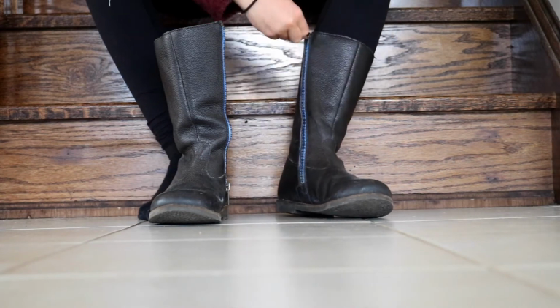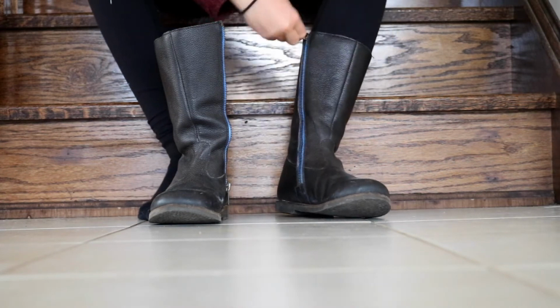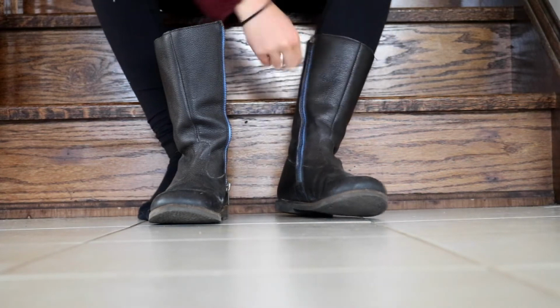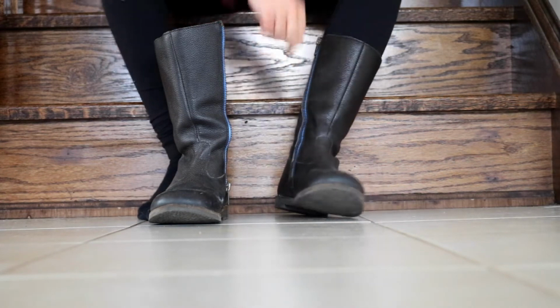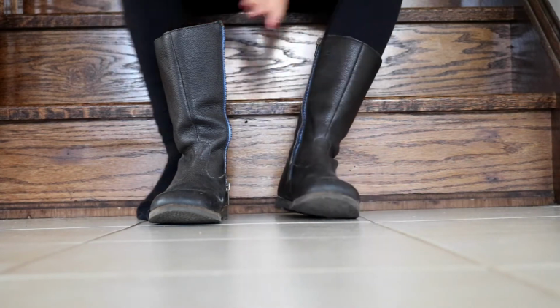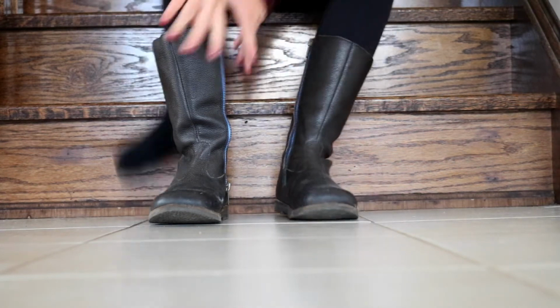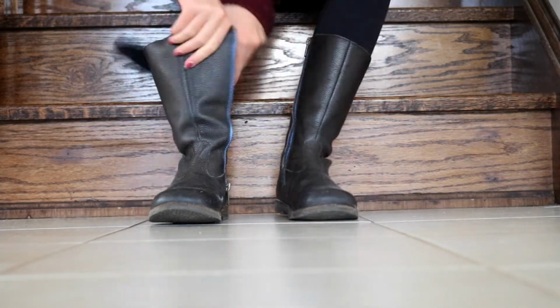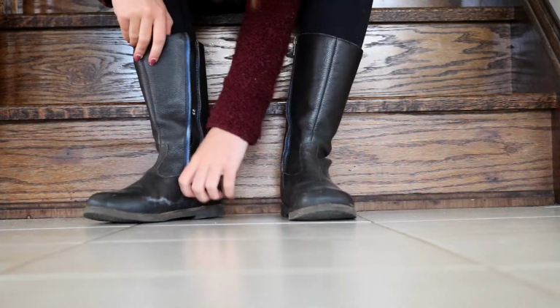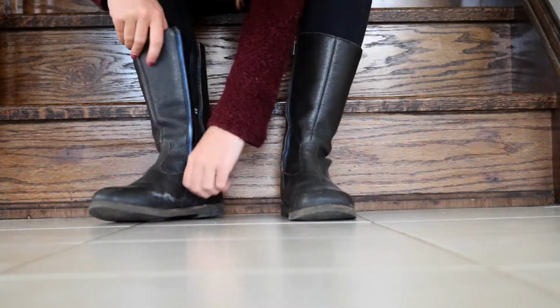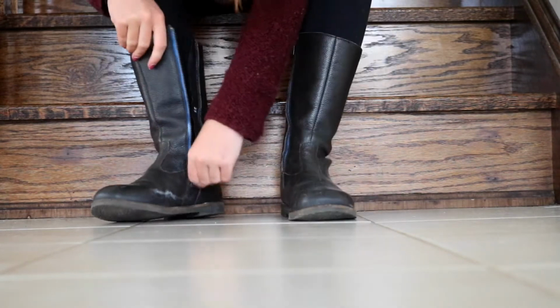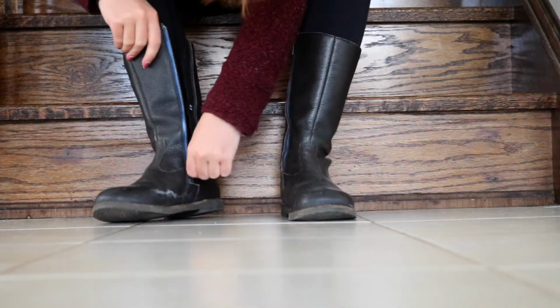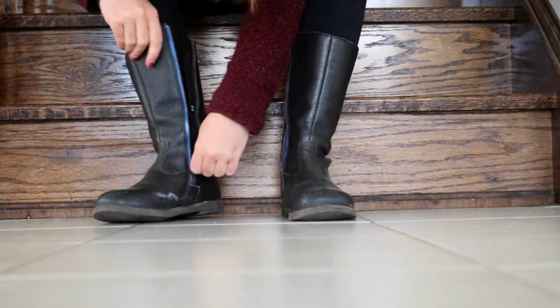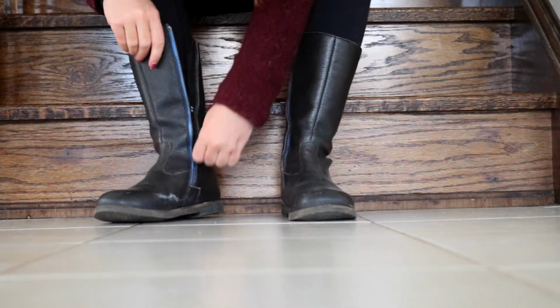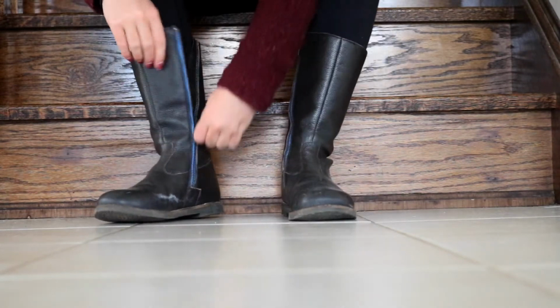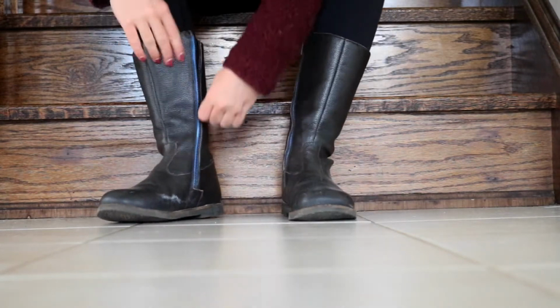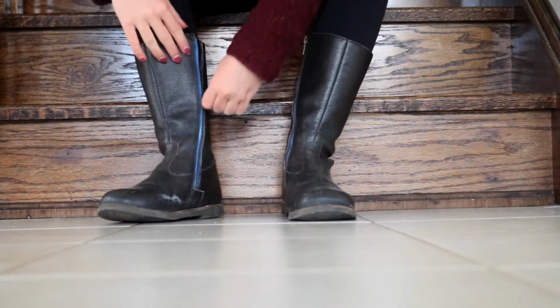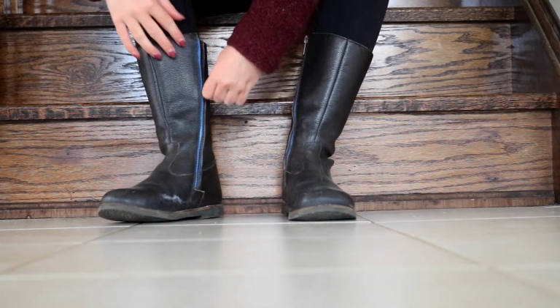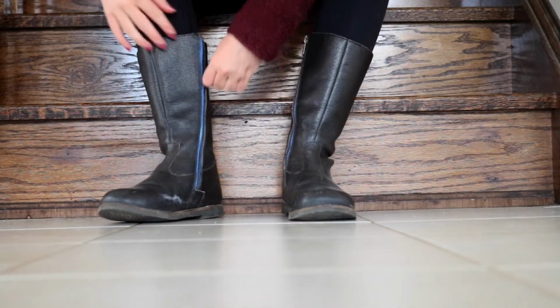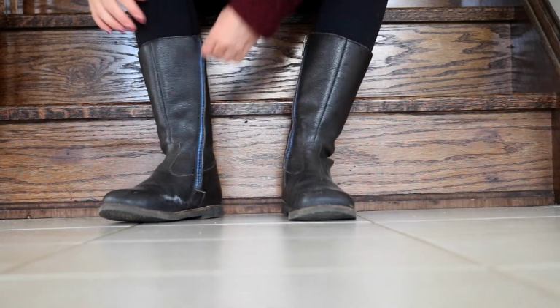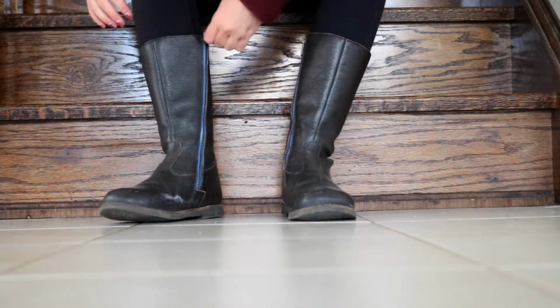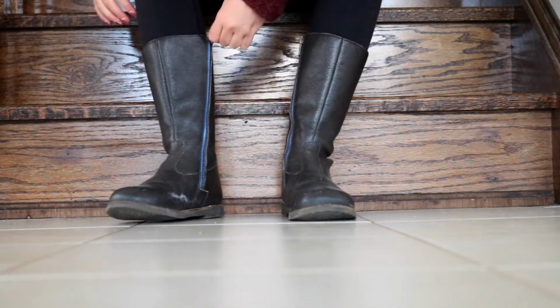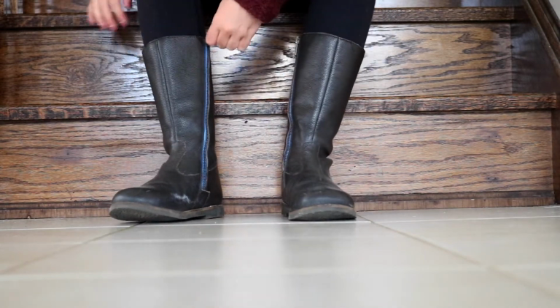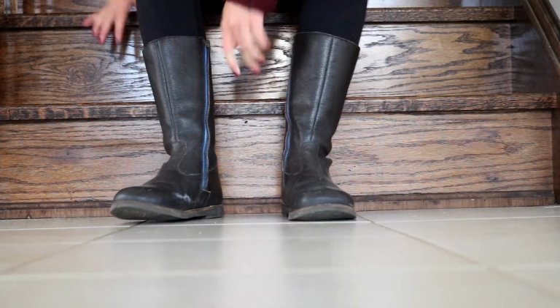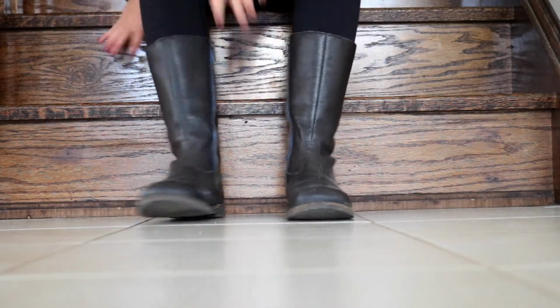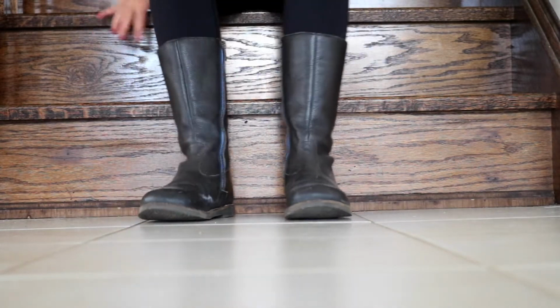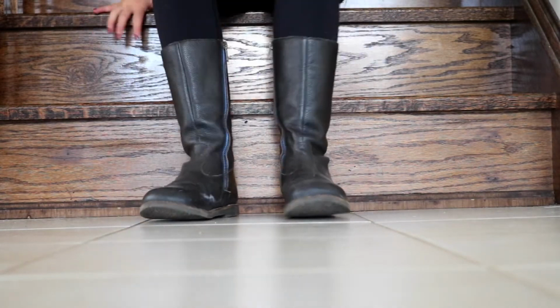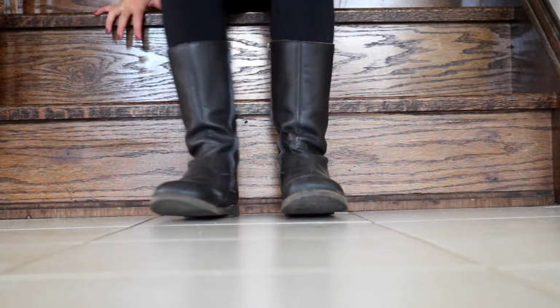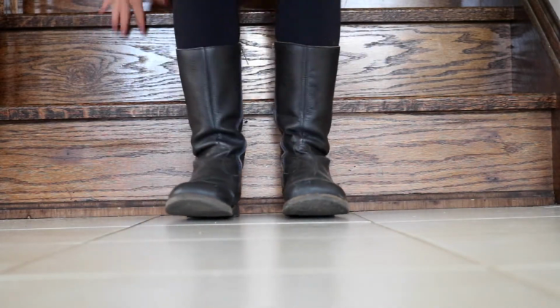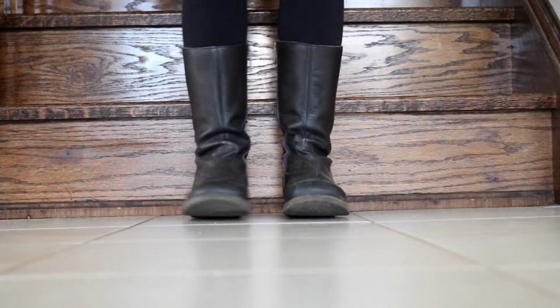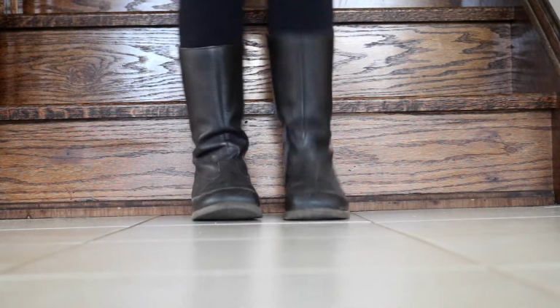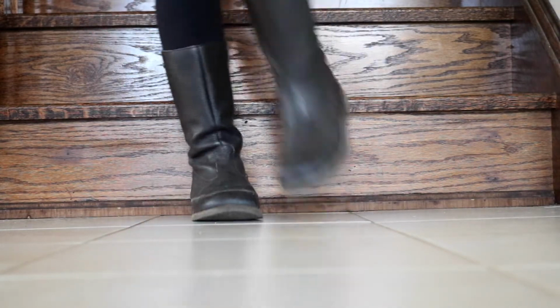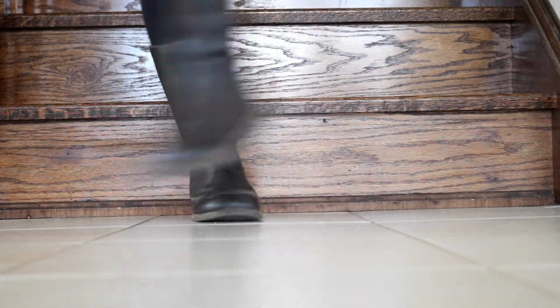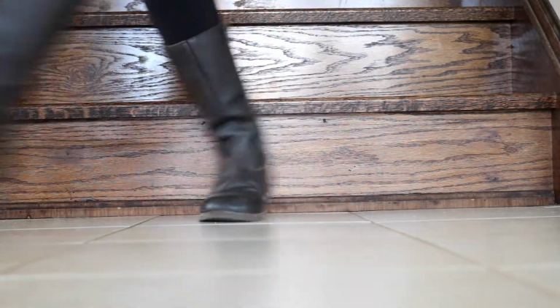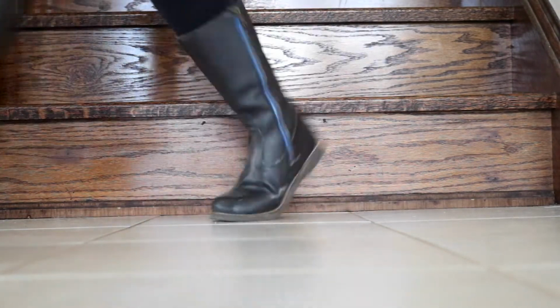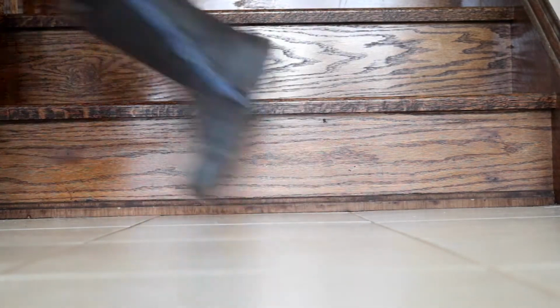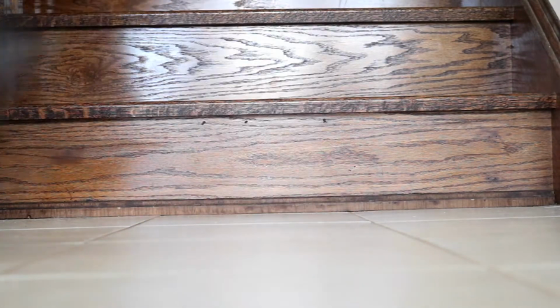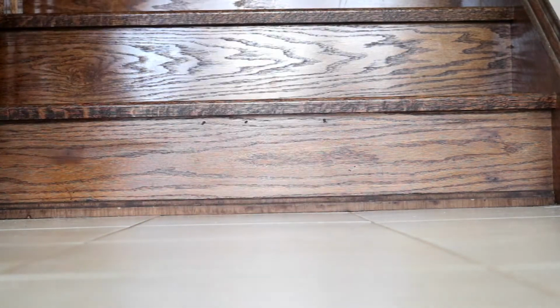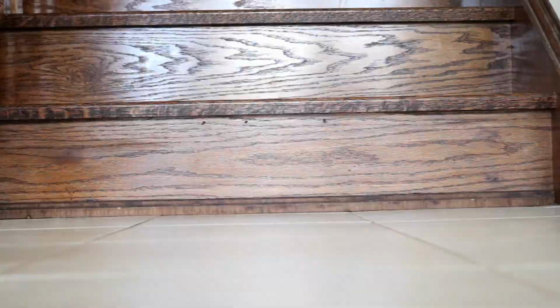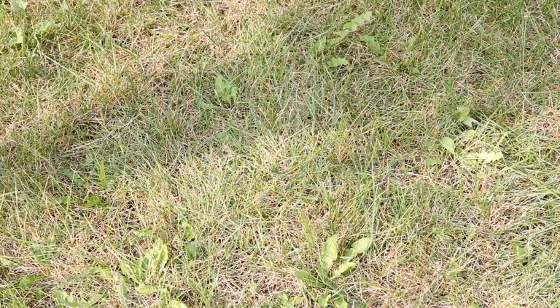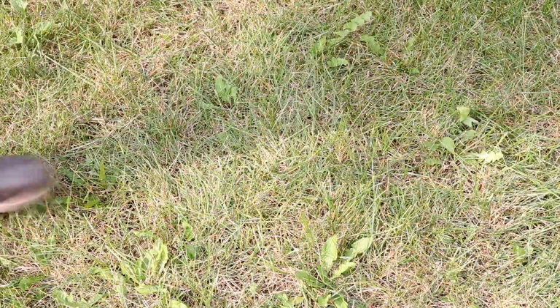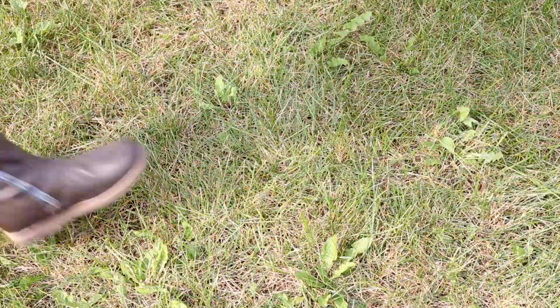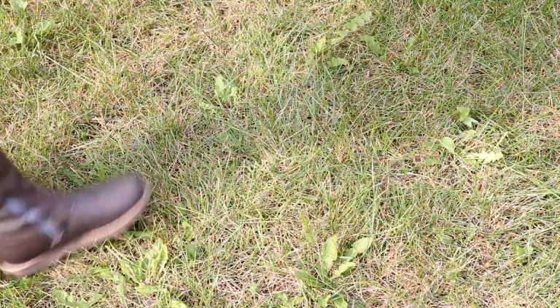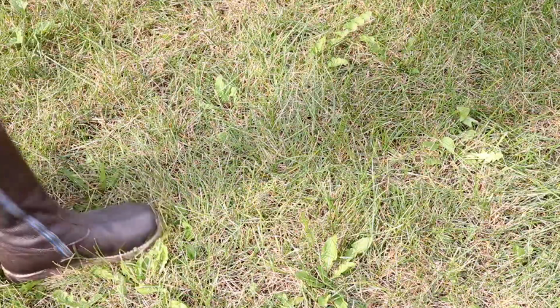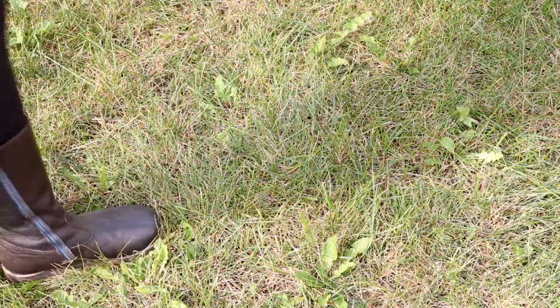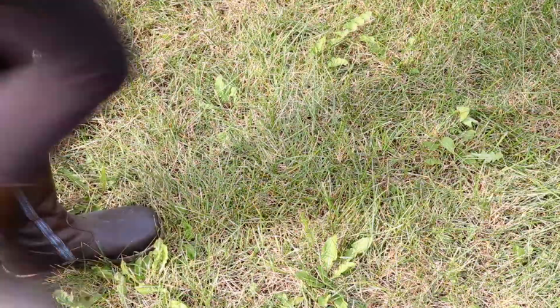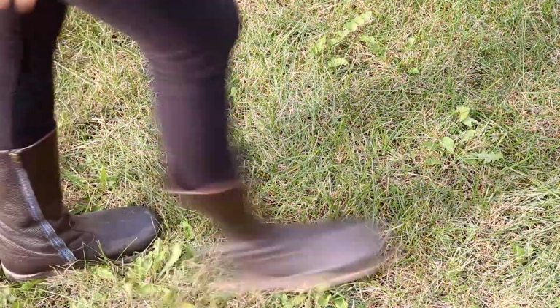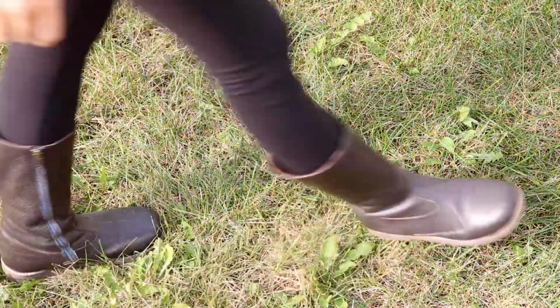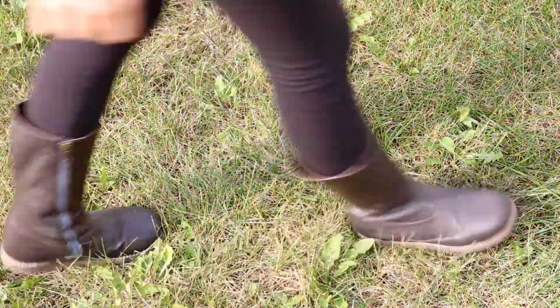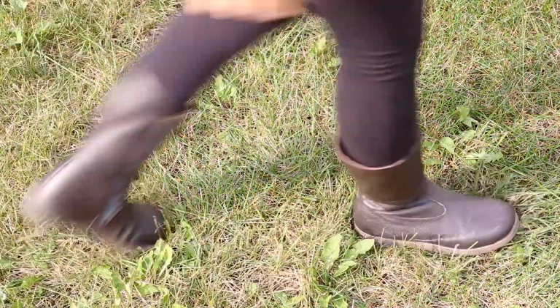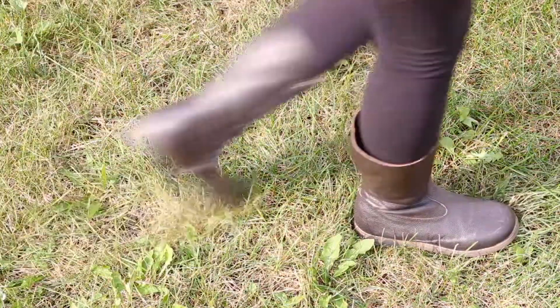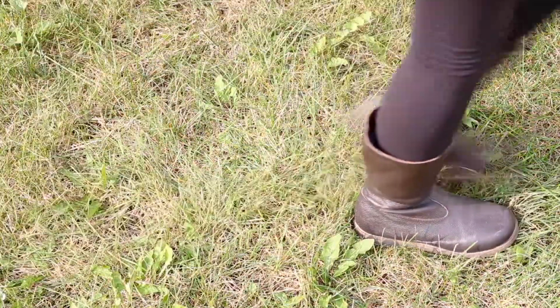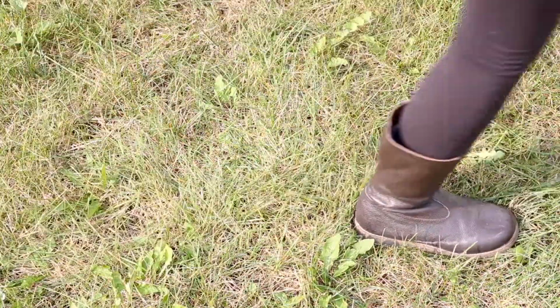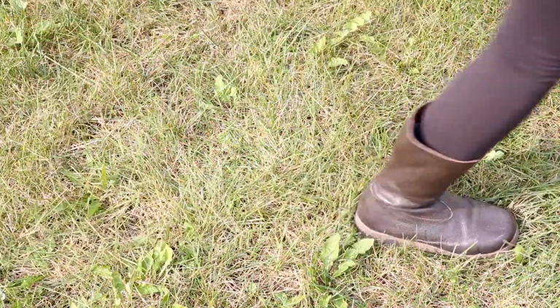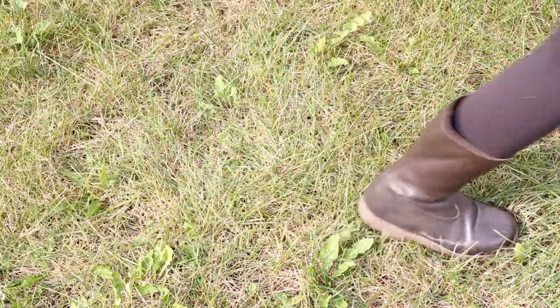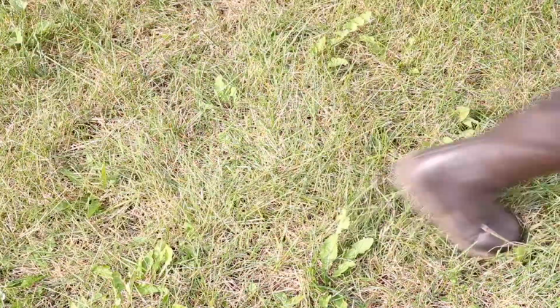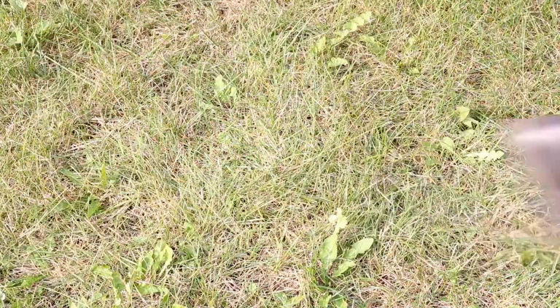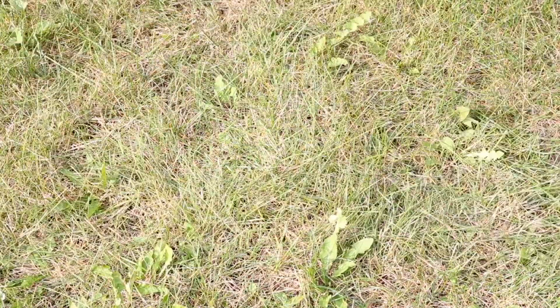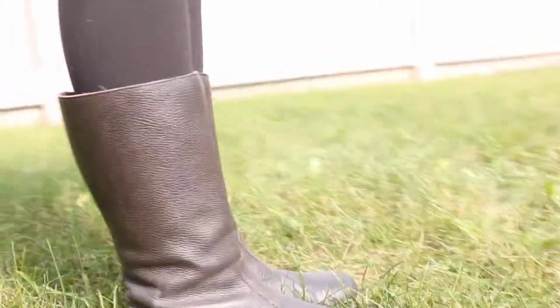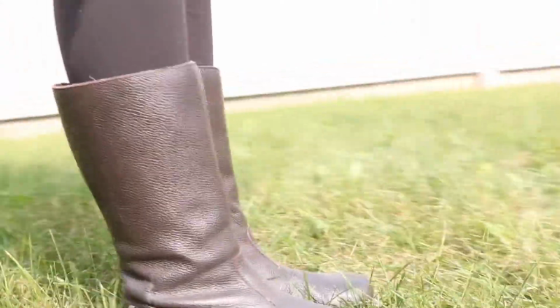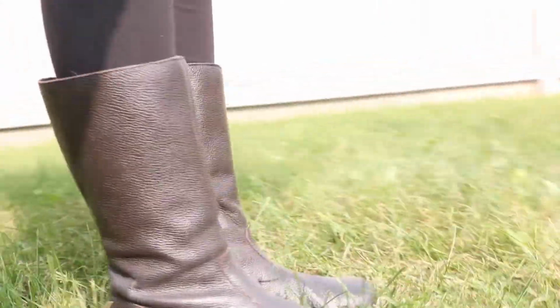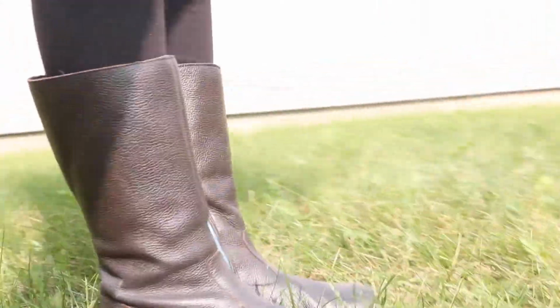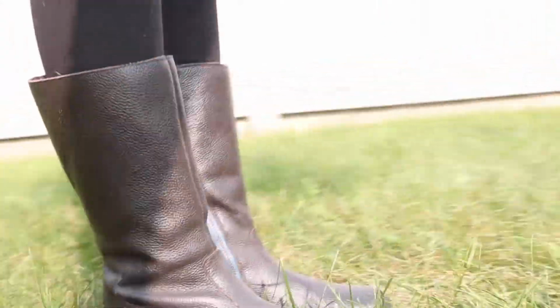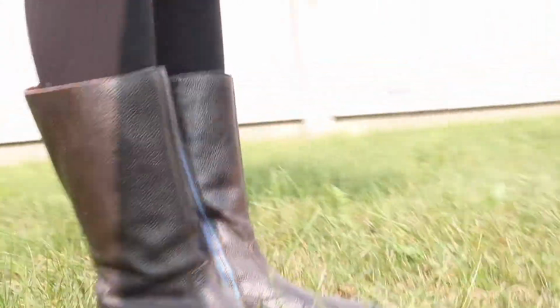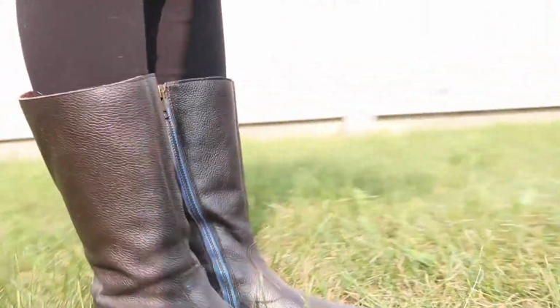In autumn I am pretty much wearing boots every single day, and these are my favourite ones. These are from Bowdoin and I'm obsessed with them.